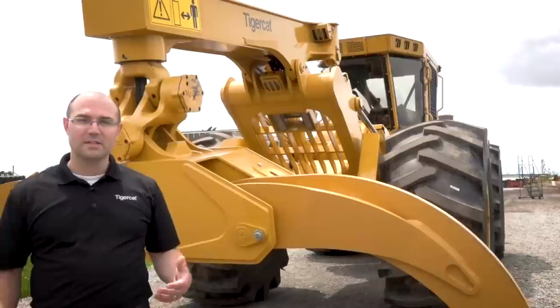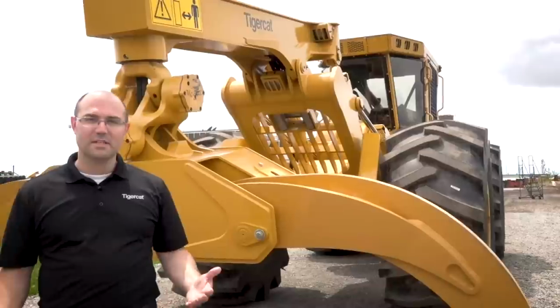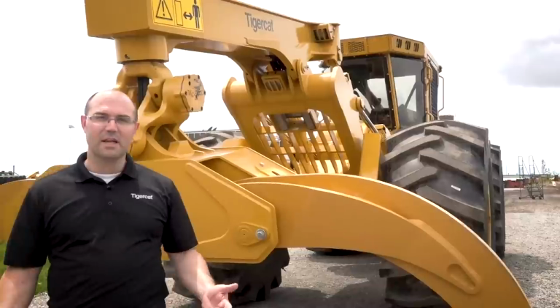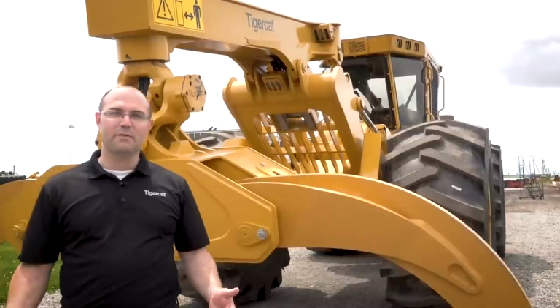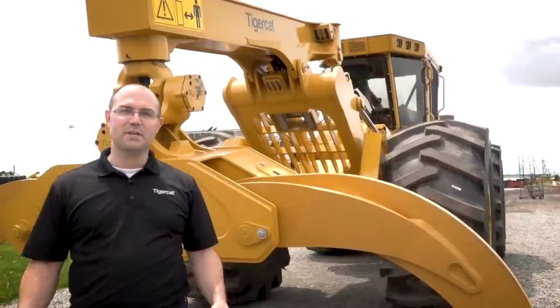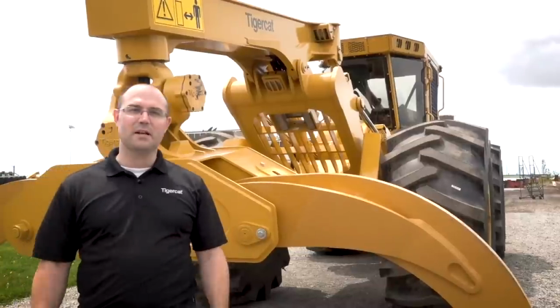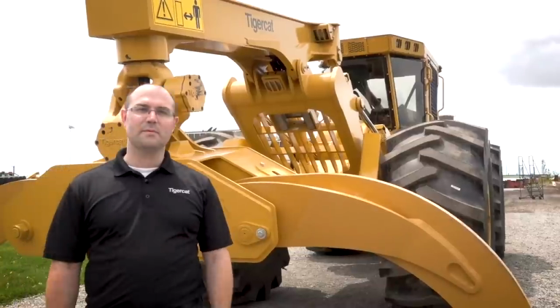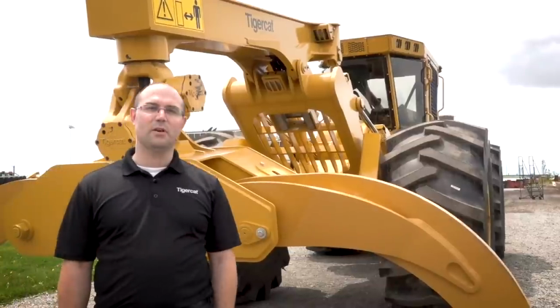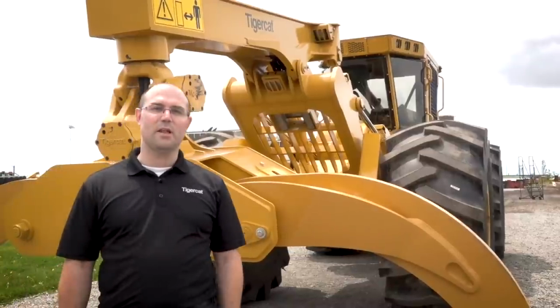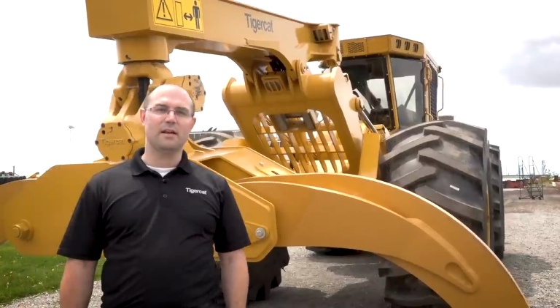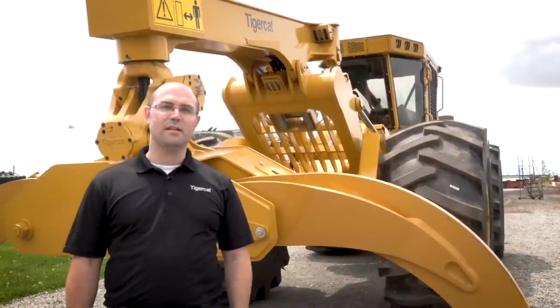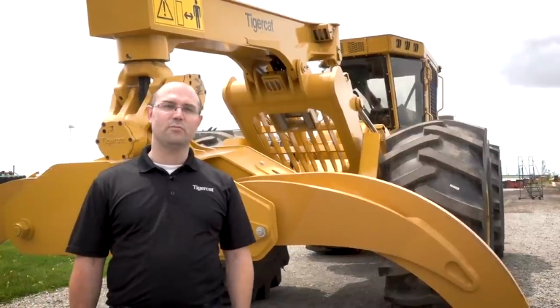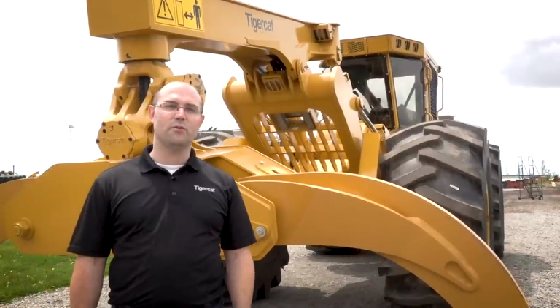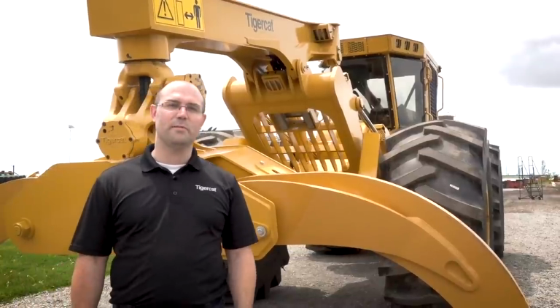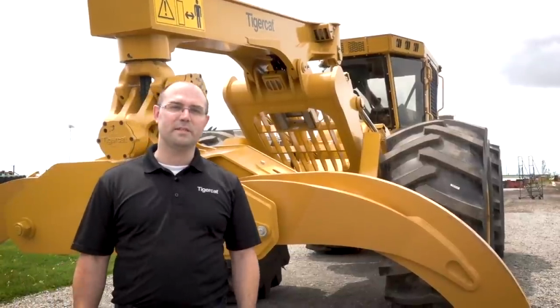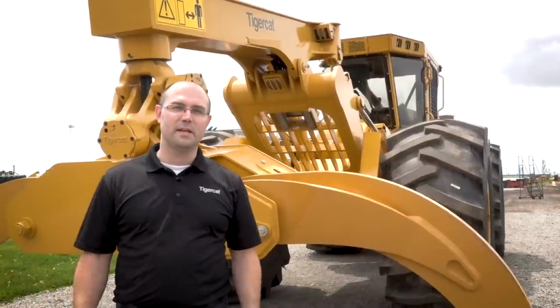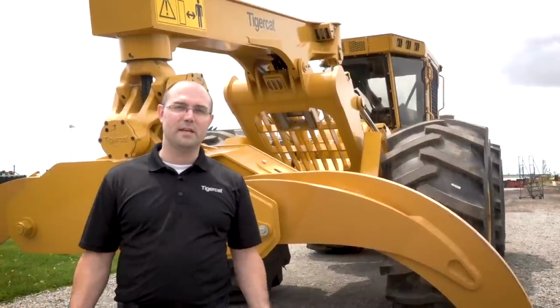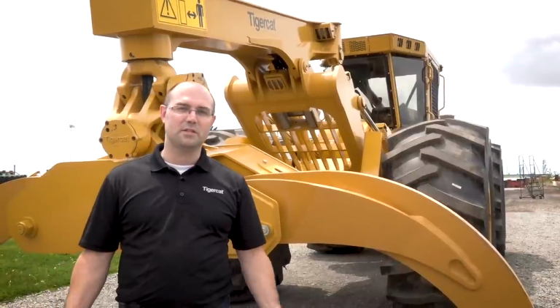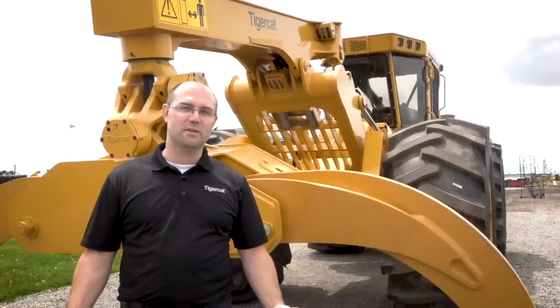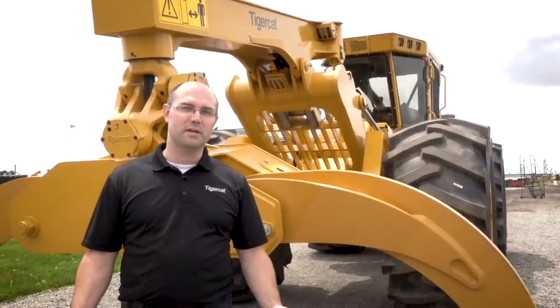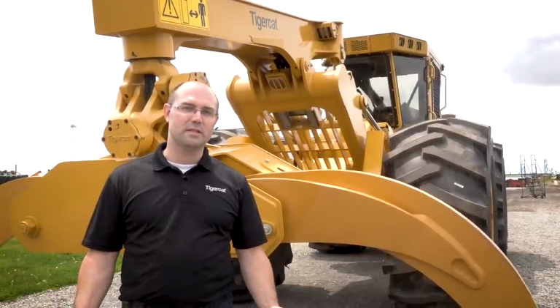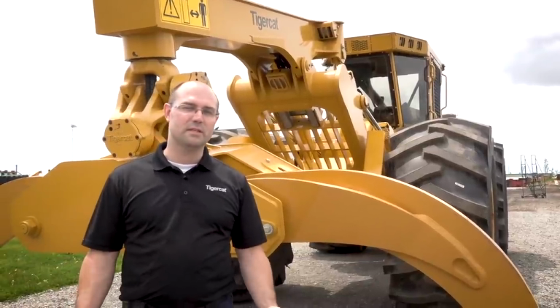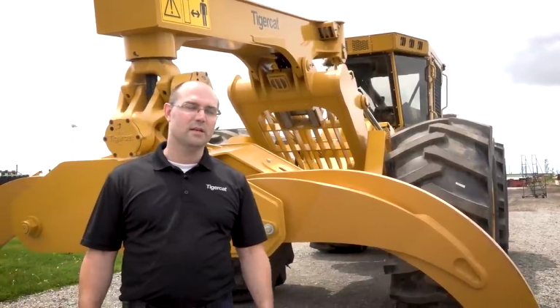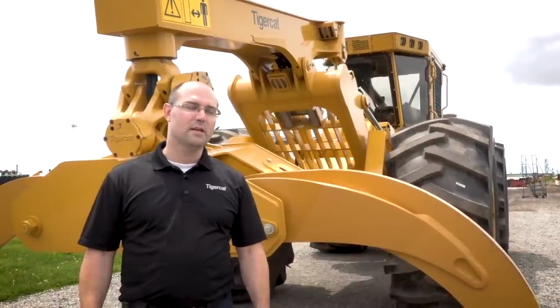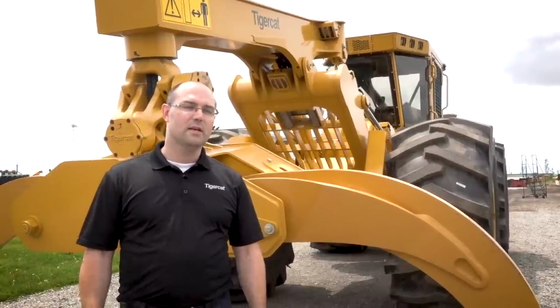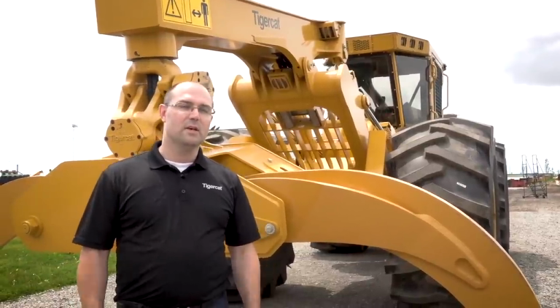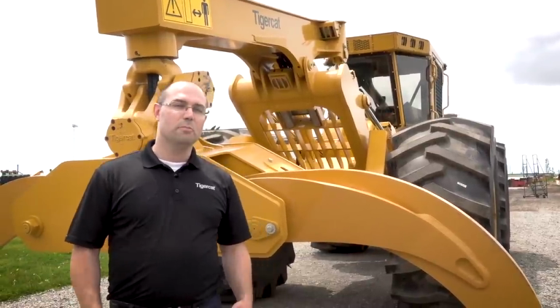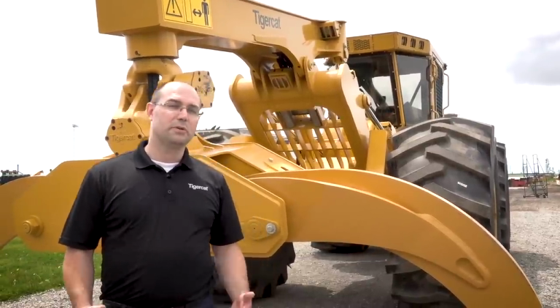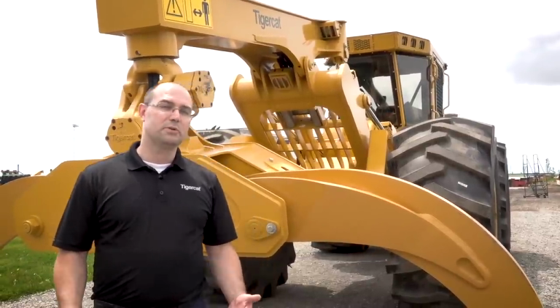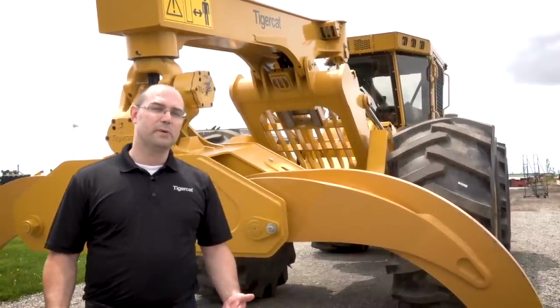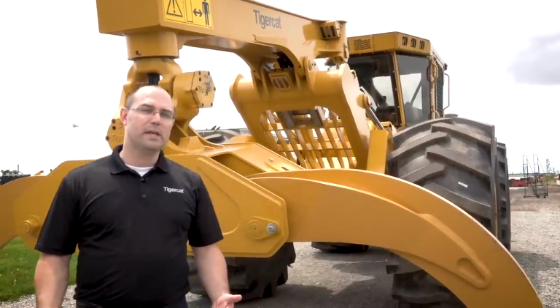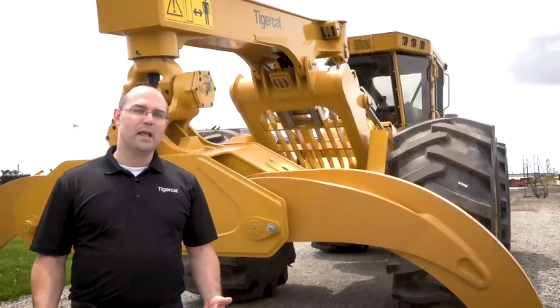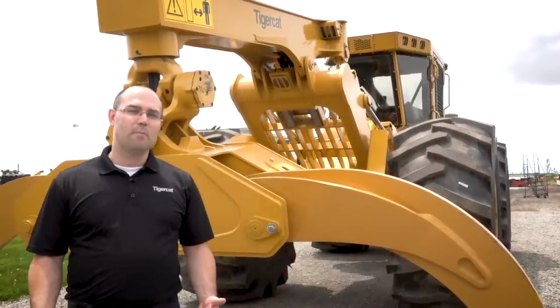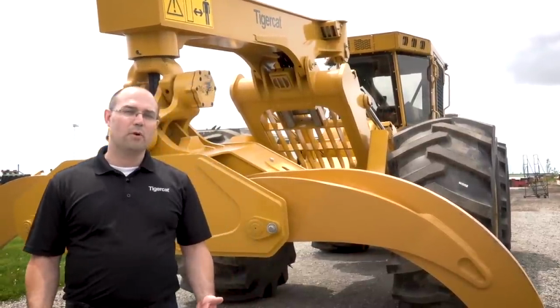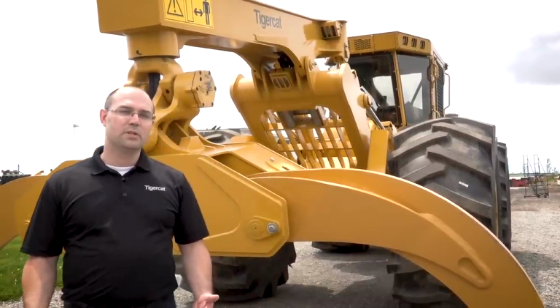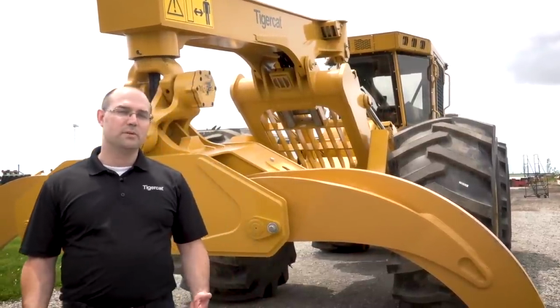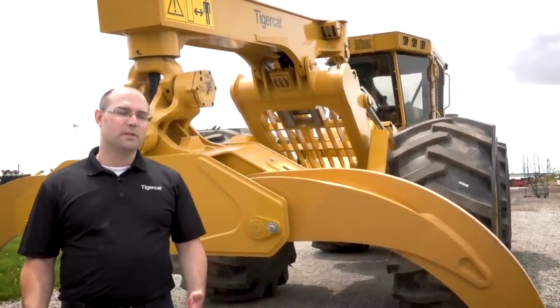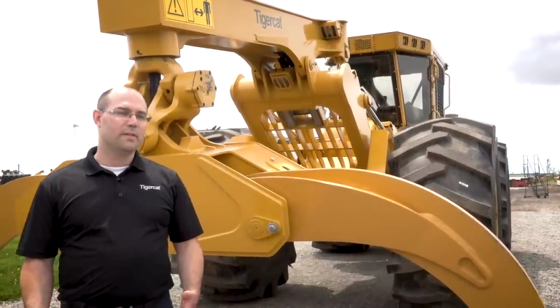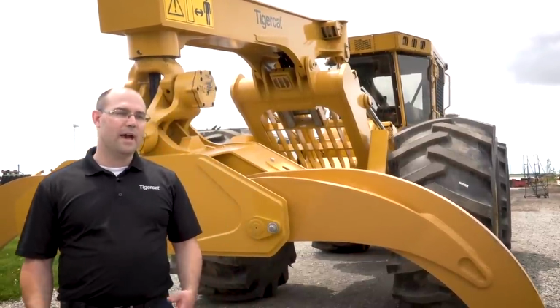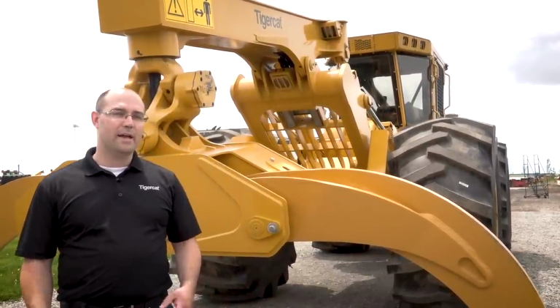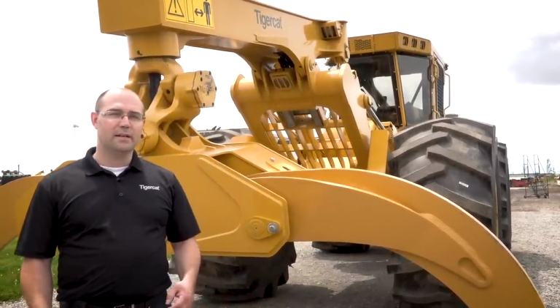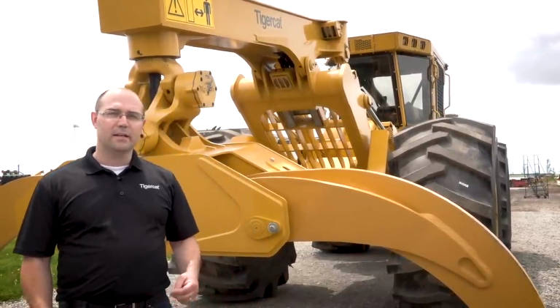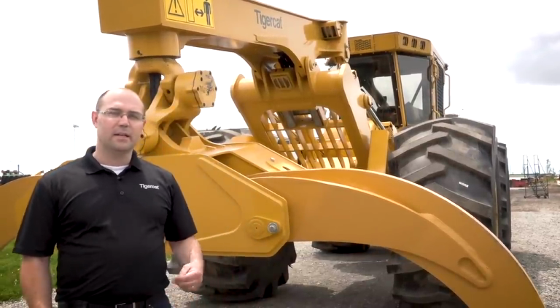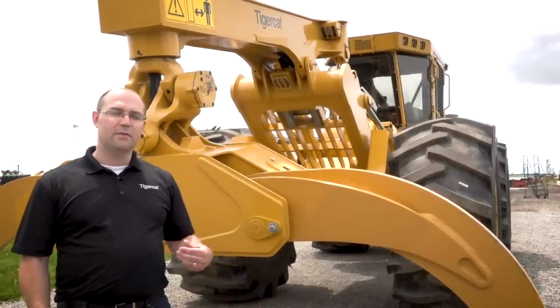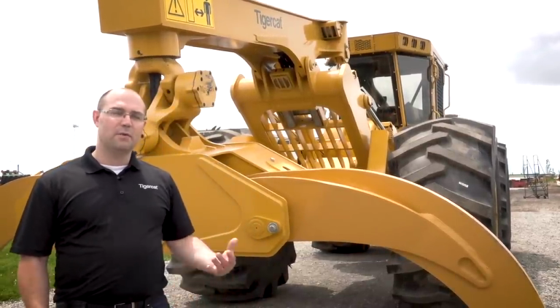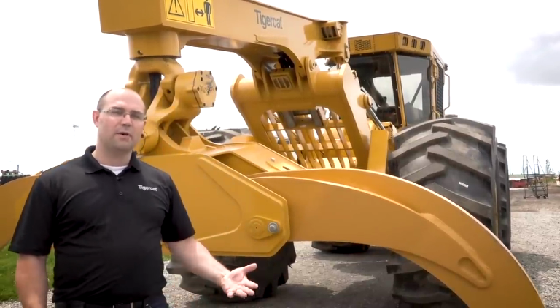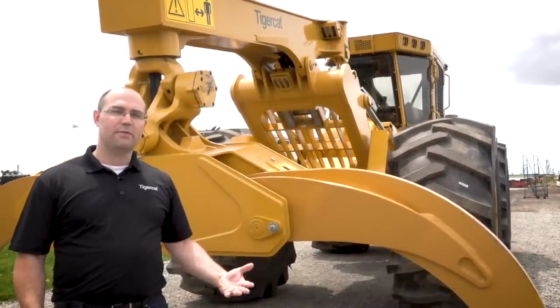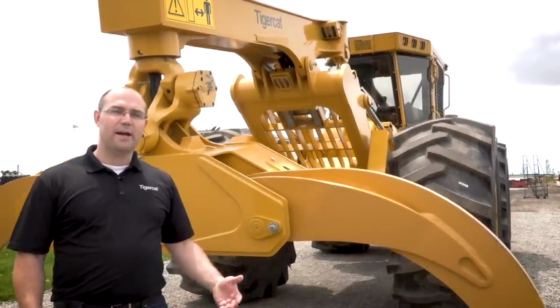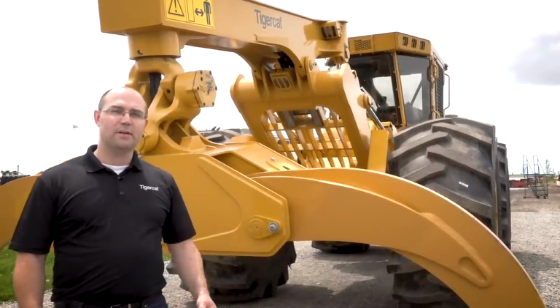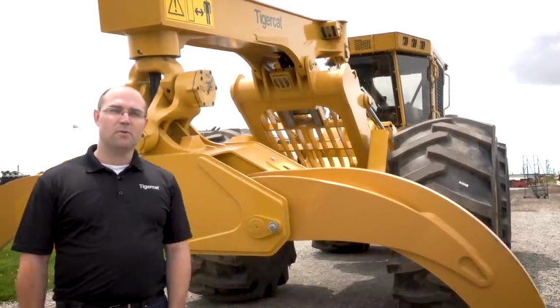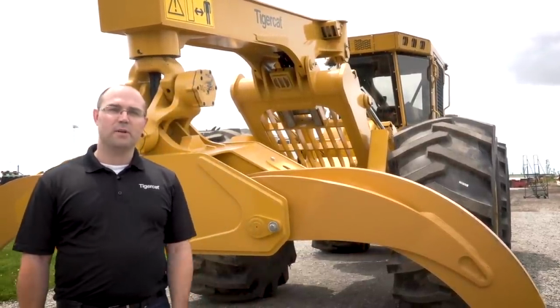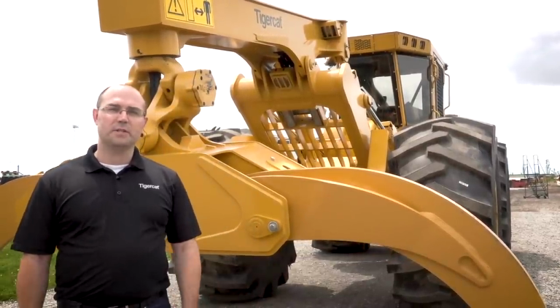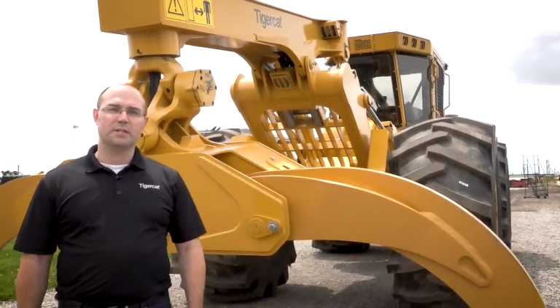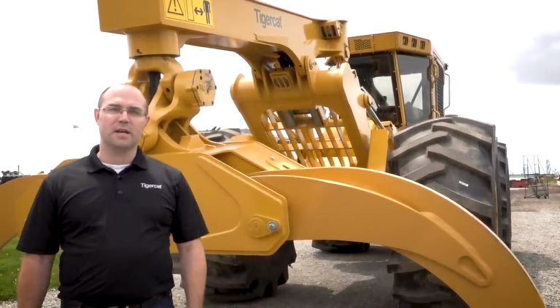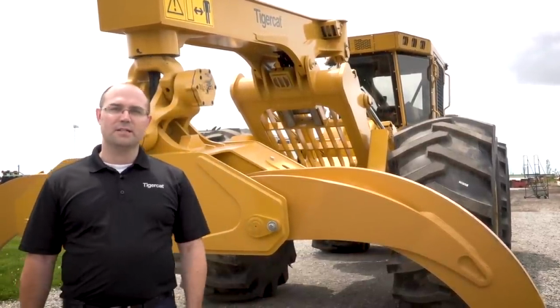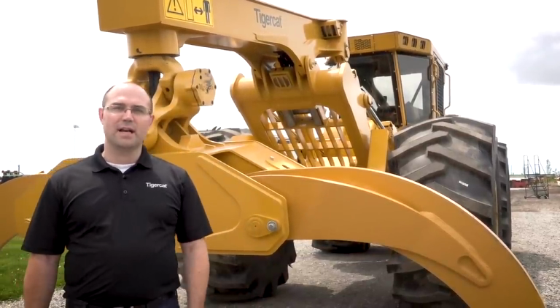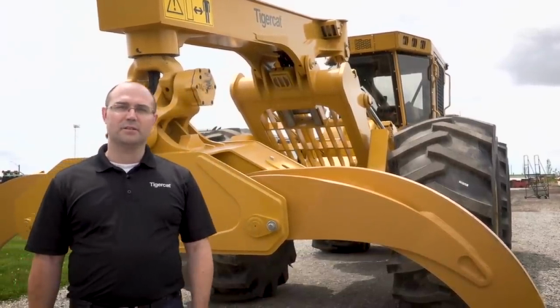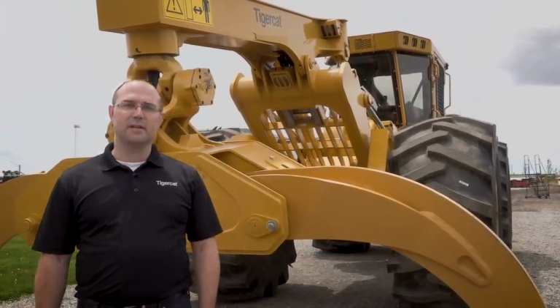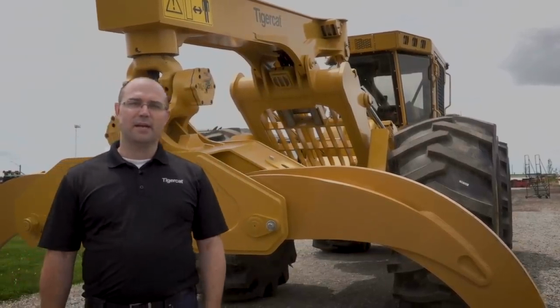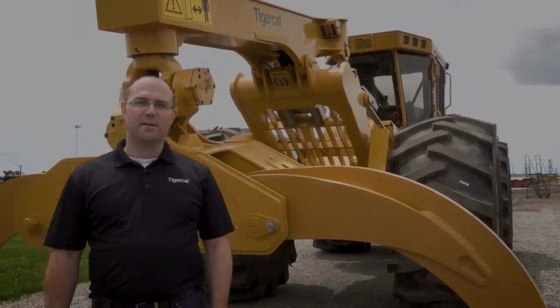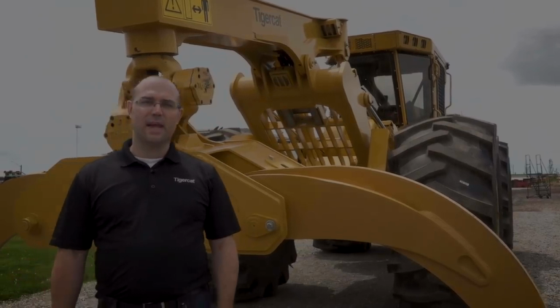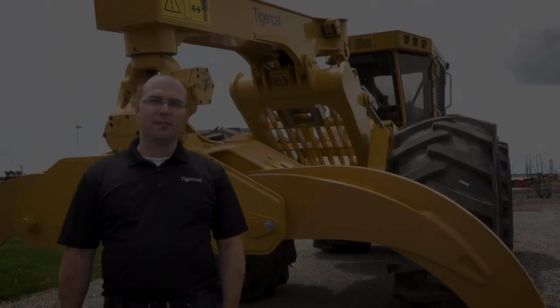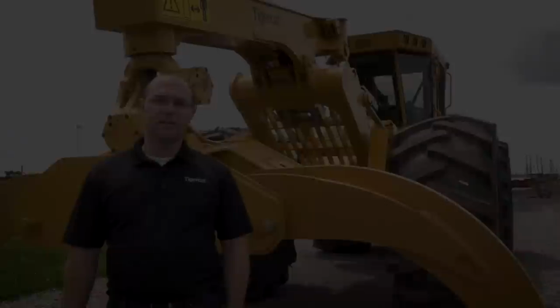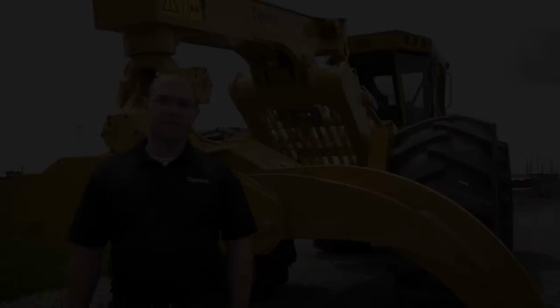Today we've talked about a lot of the improvements in the H Series, but there's really a lot more to it than that. If you want to find out more, just contact your TigerCat dealer.